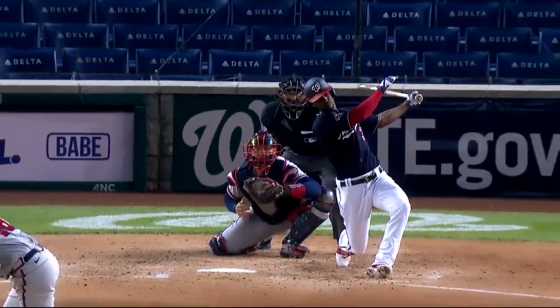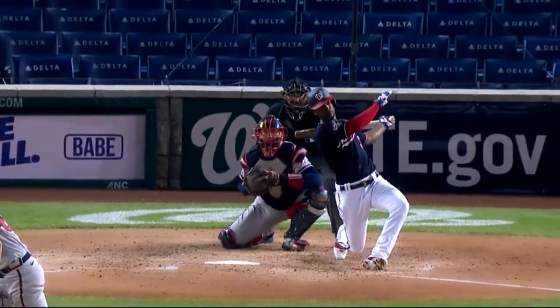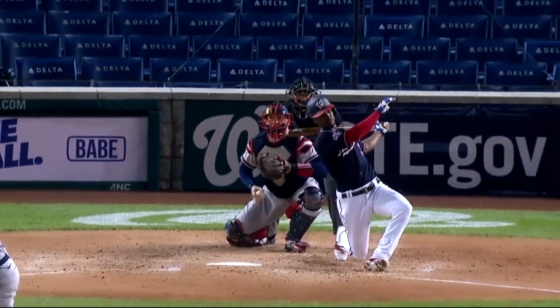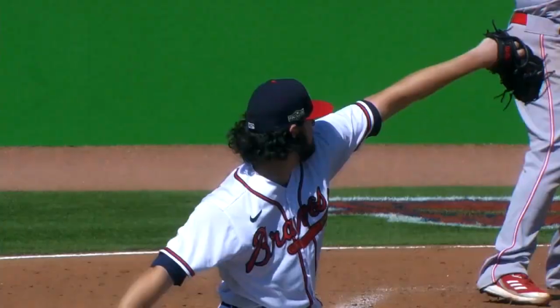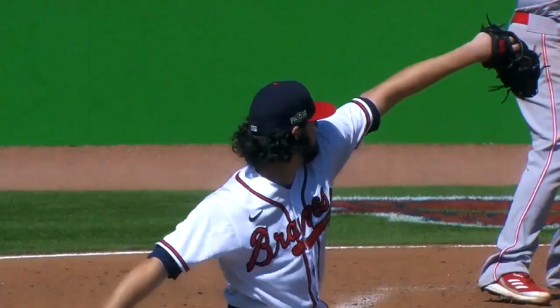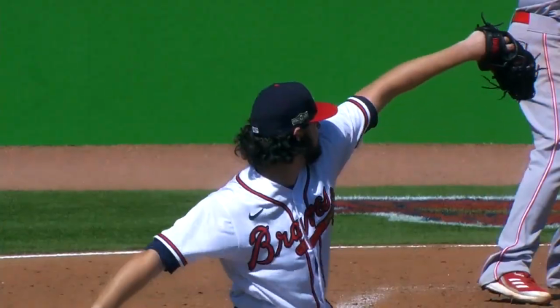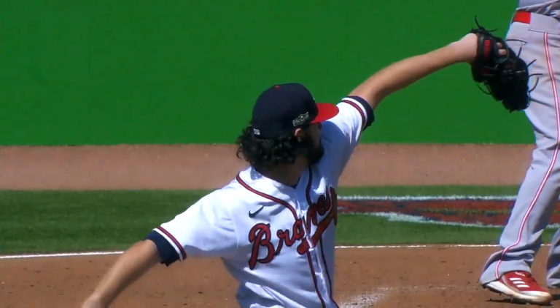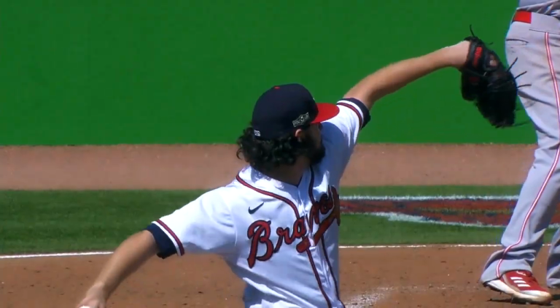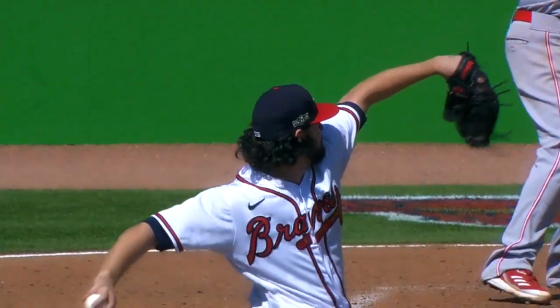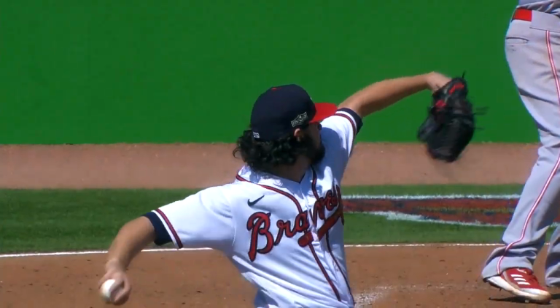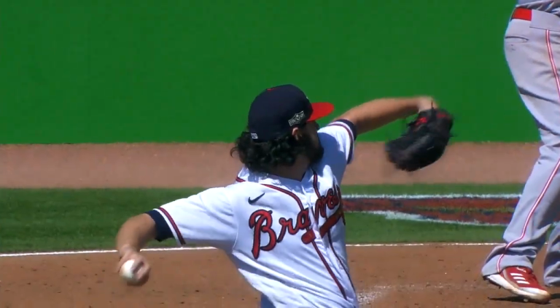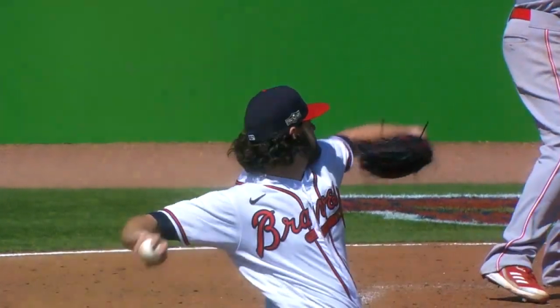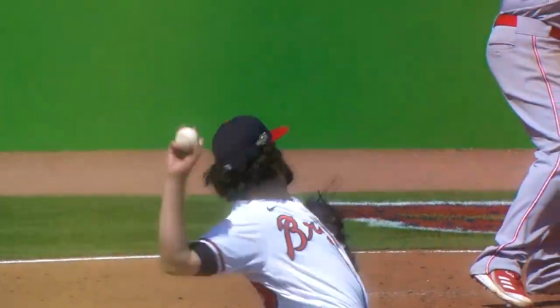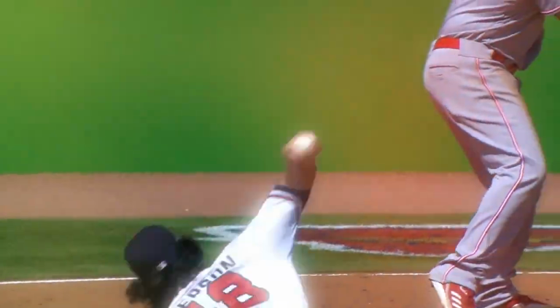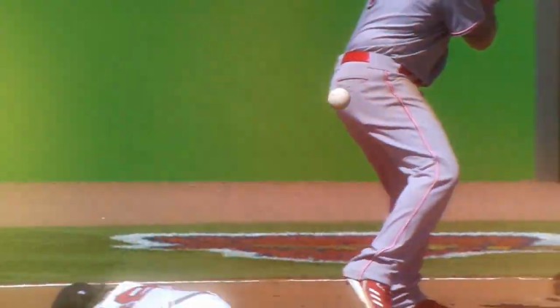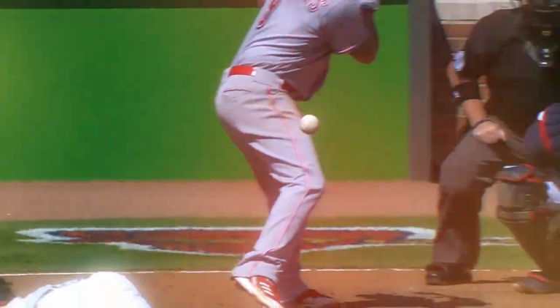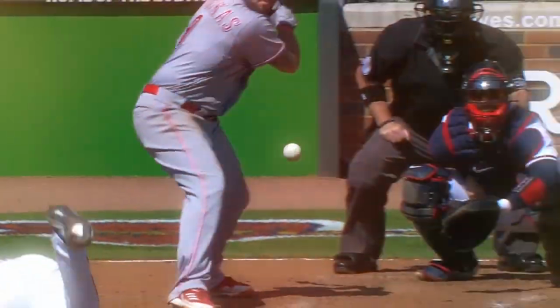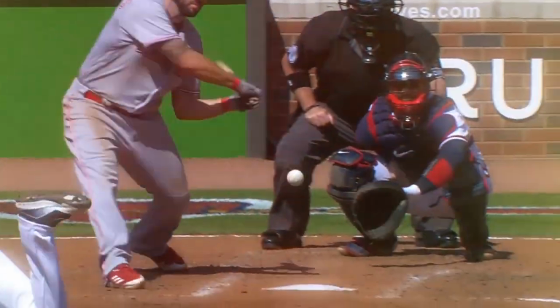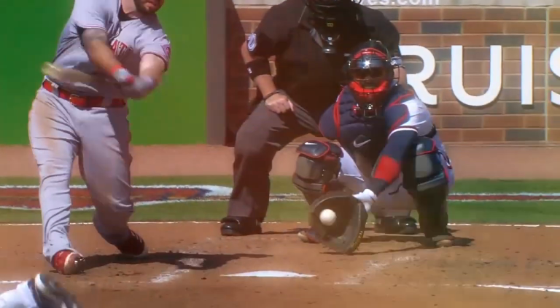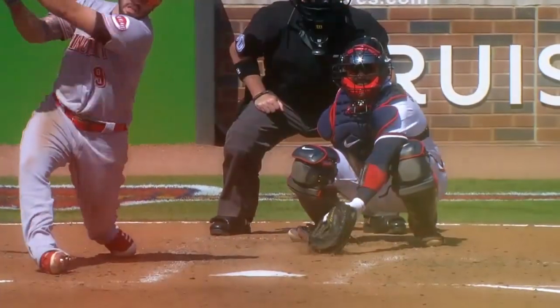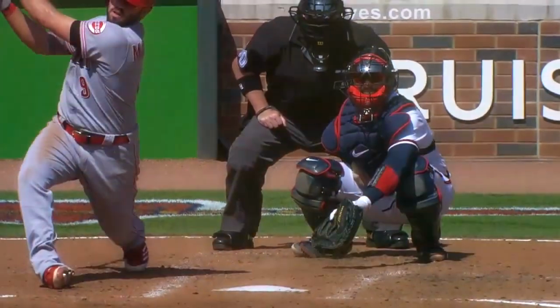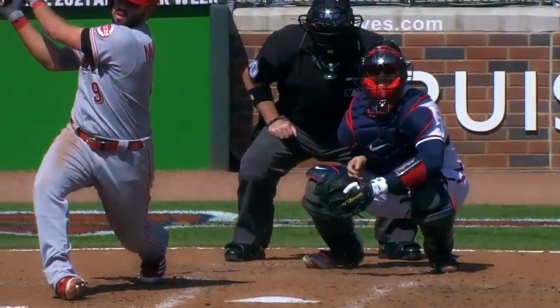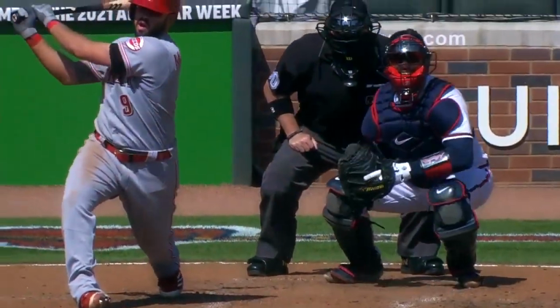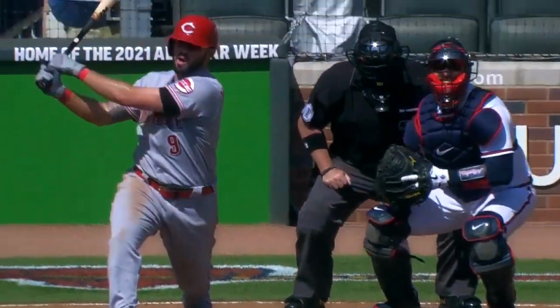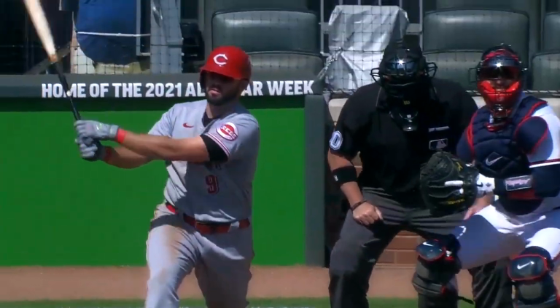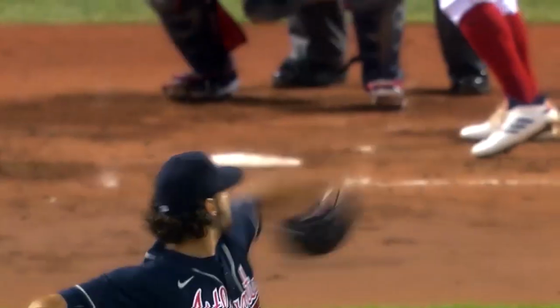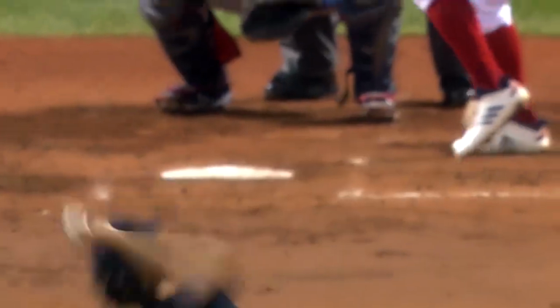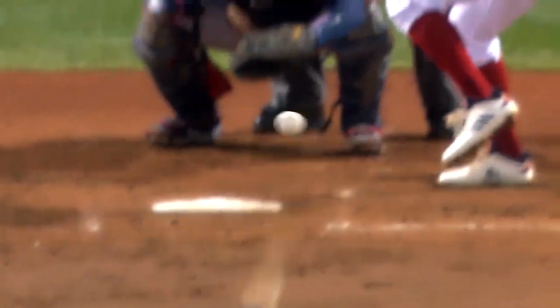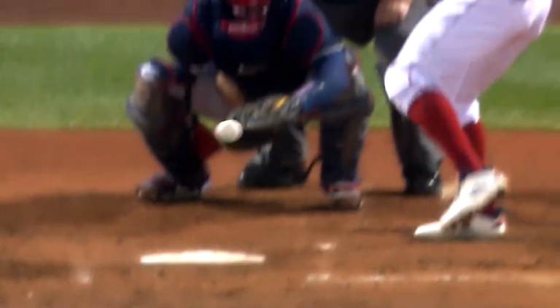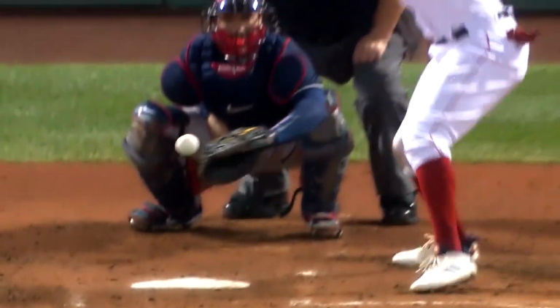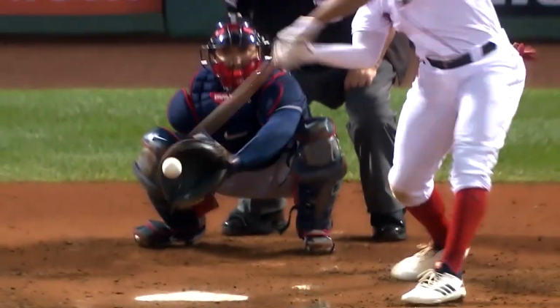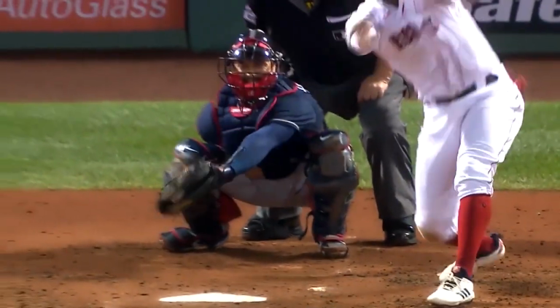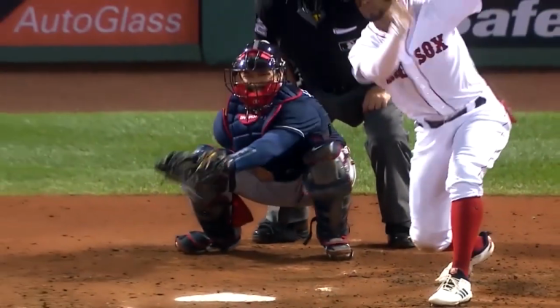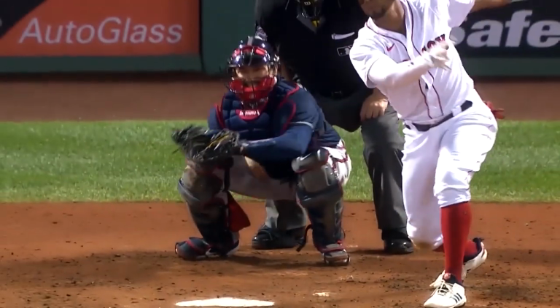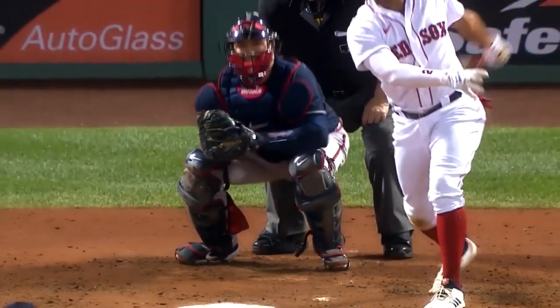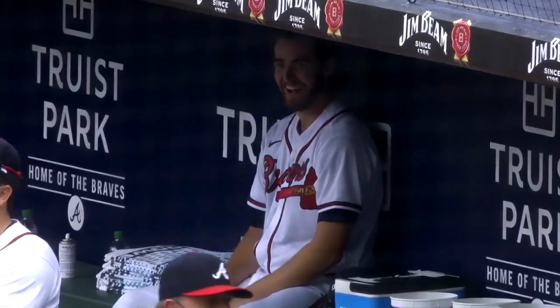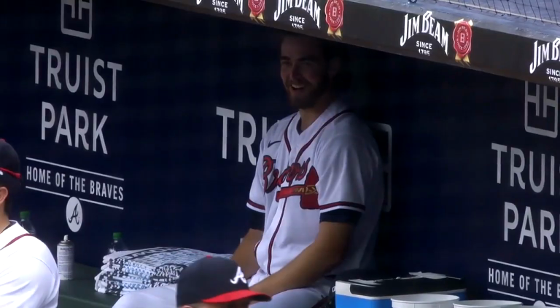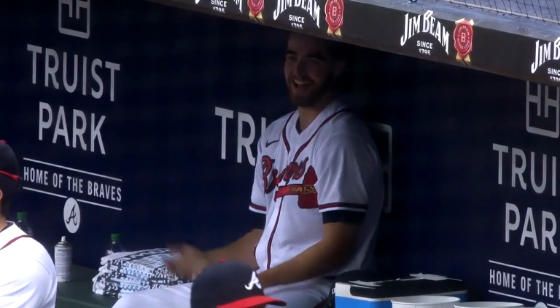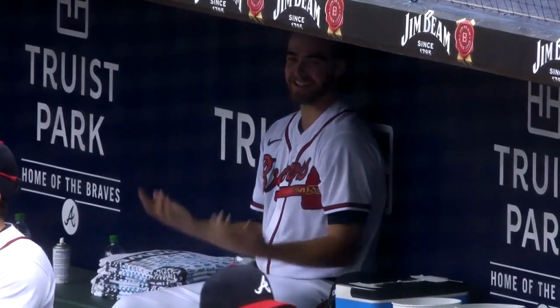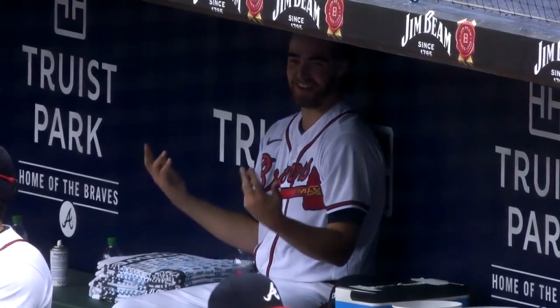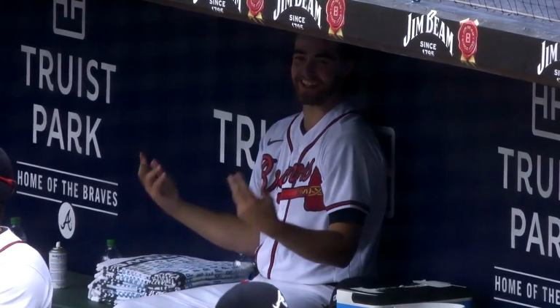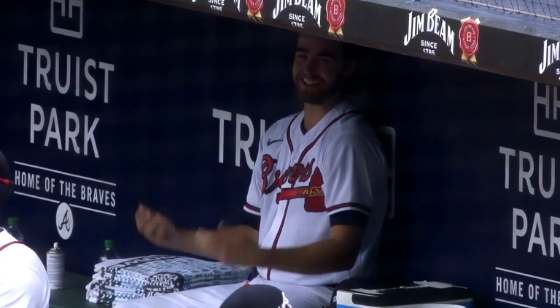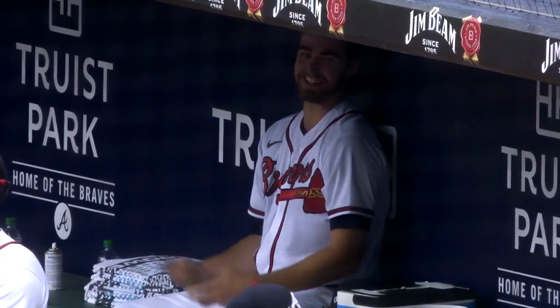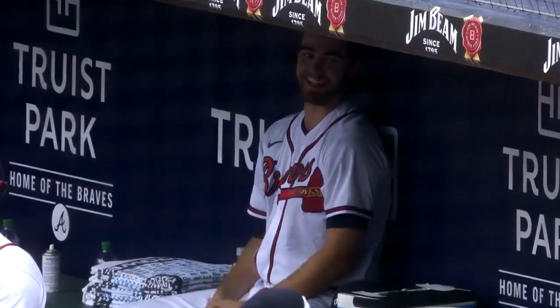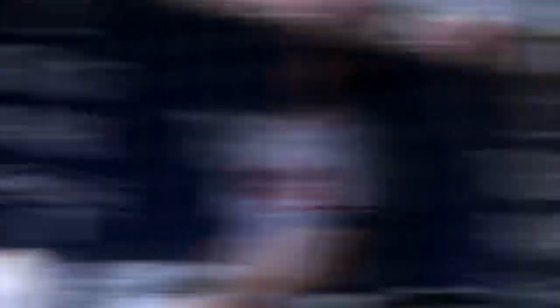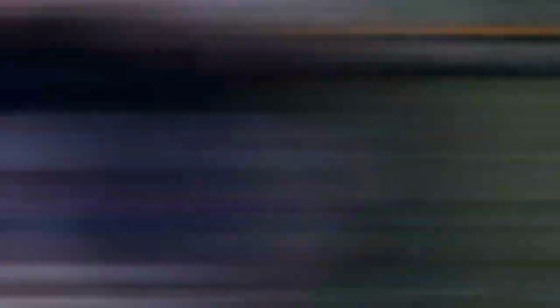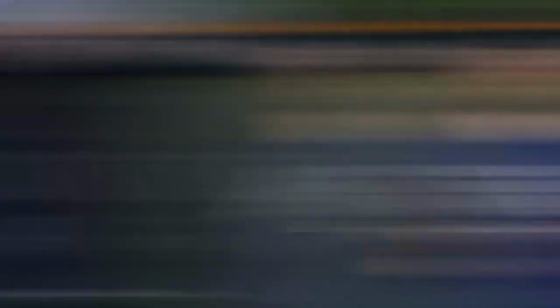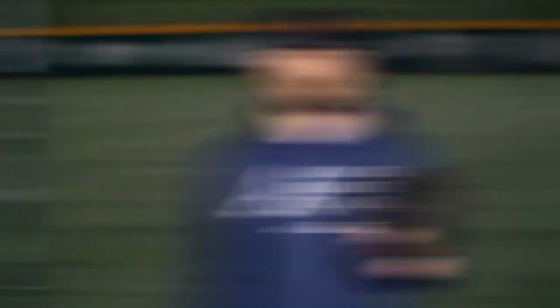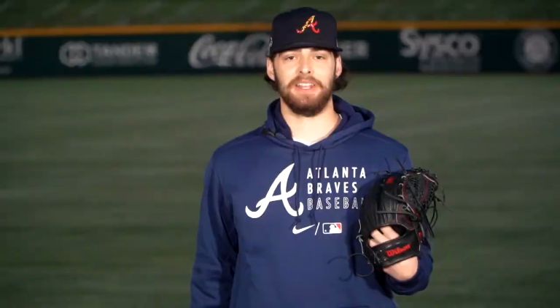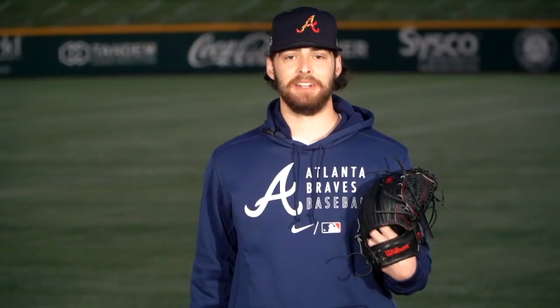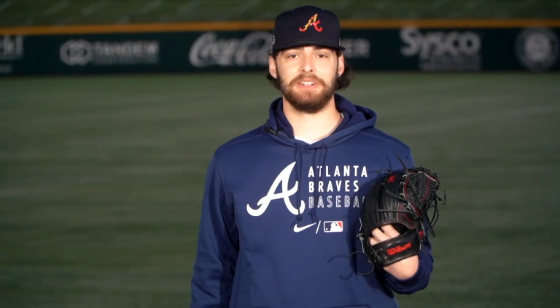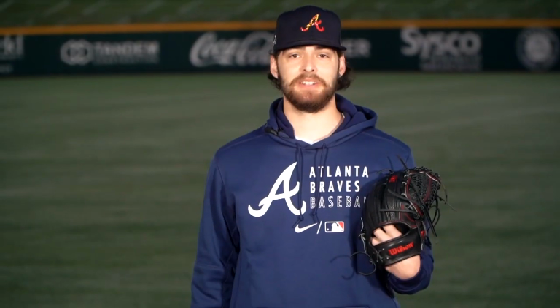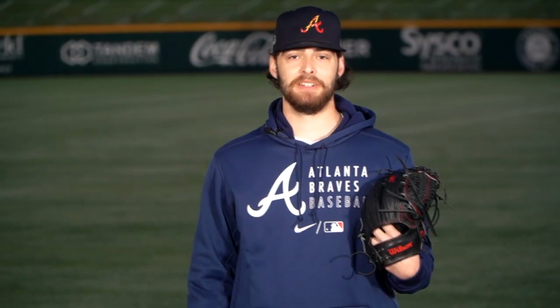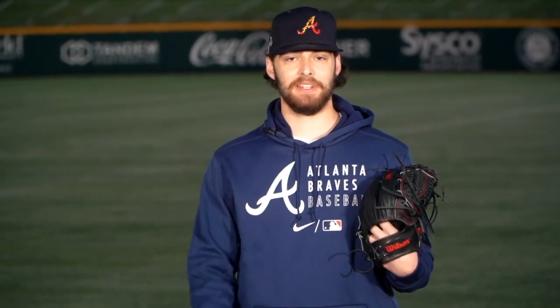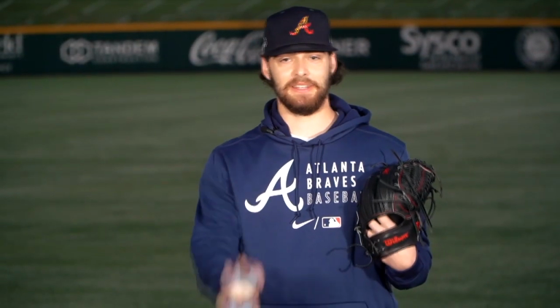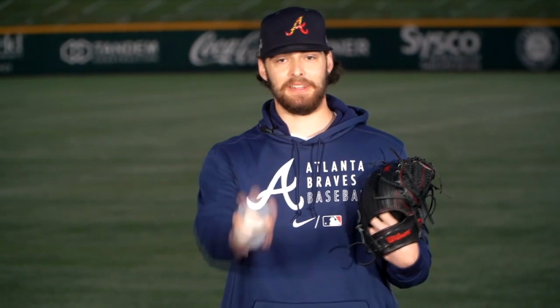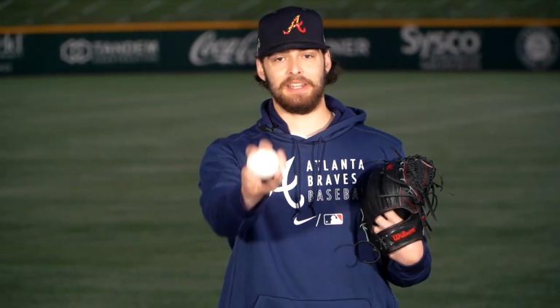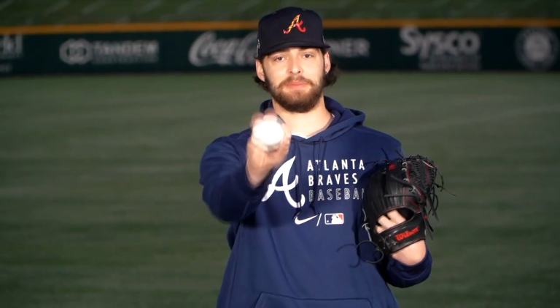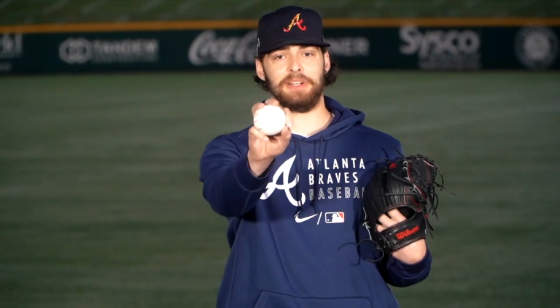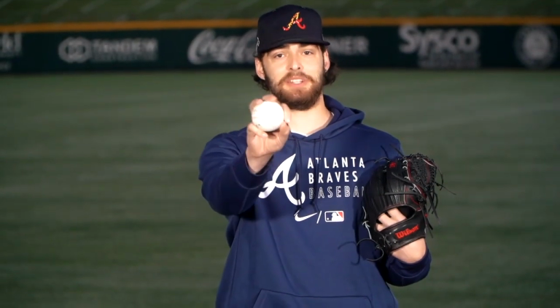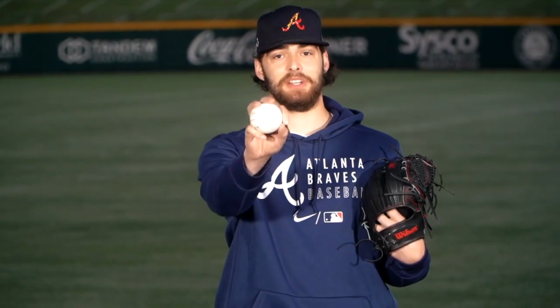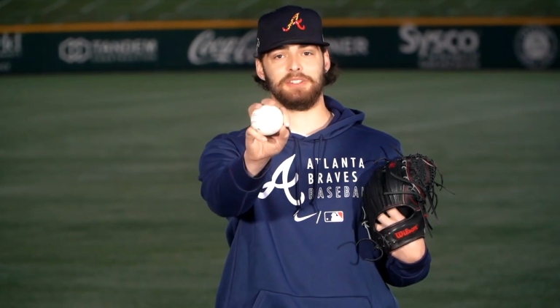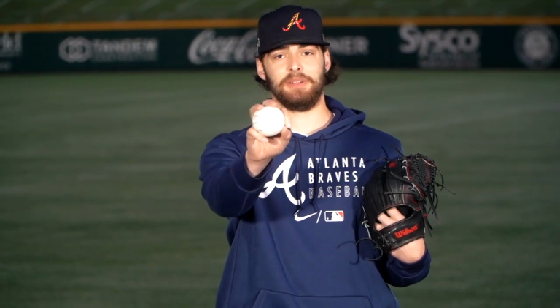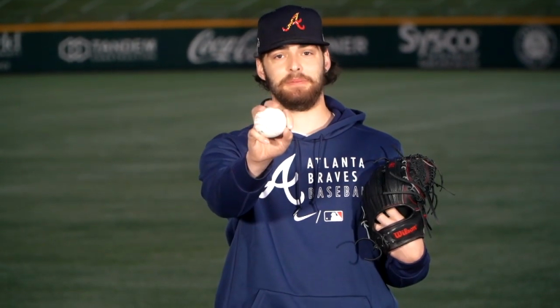Swing and a miss on a changeup. And there's the changeup — he got him. That's a nasty pitch. I'm Ian Anderson, and that's my changeup.